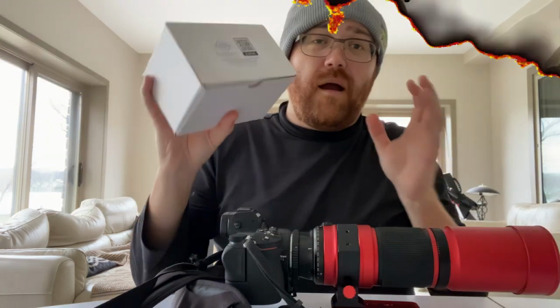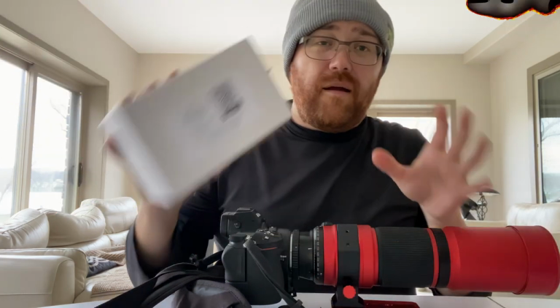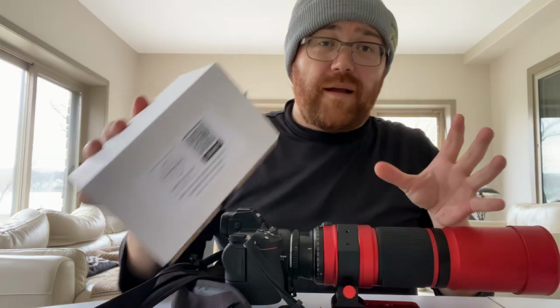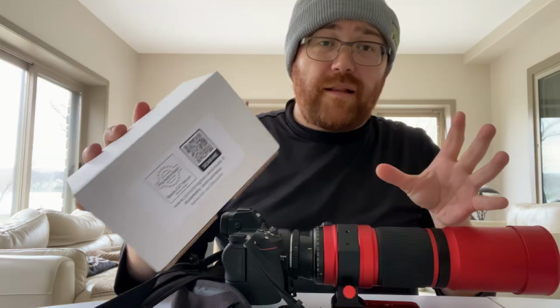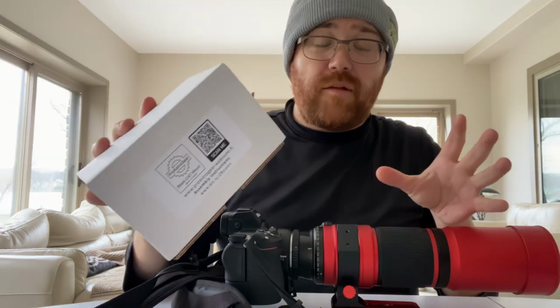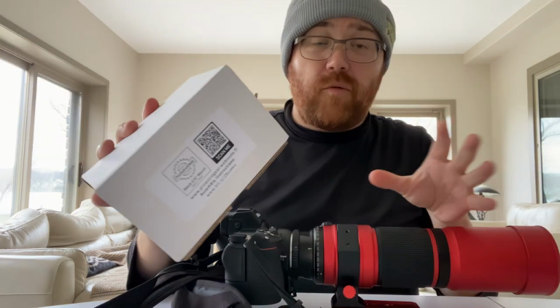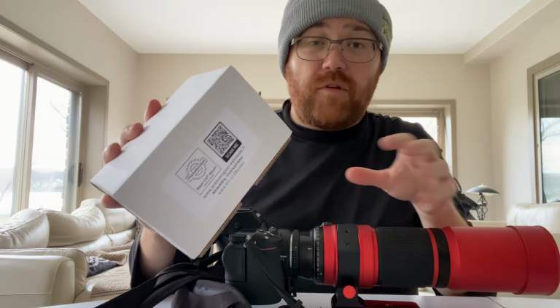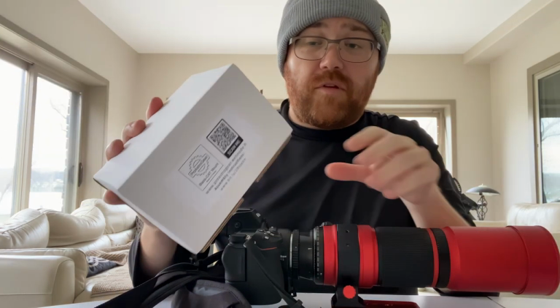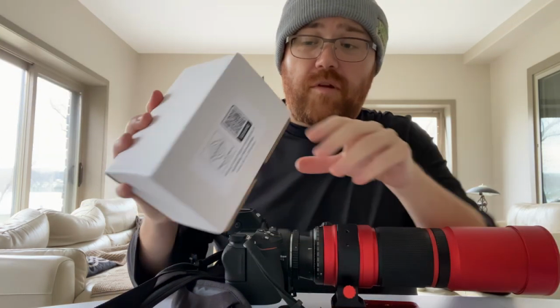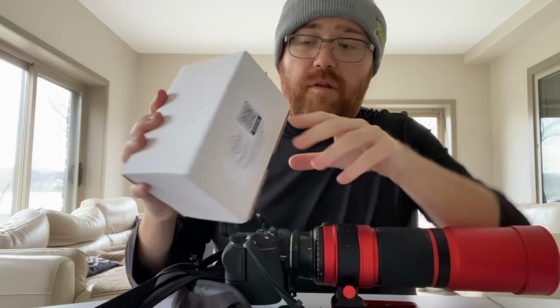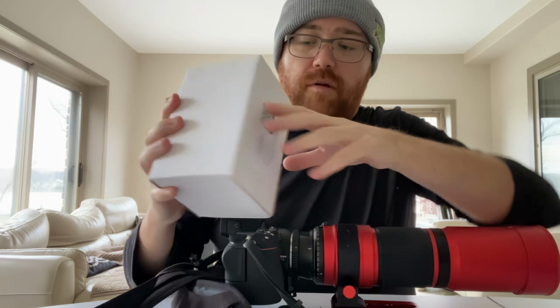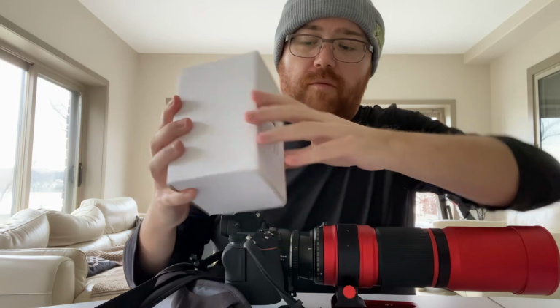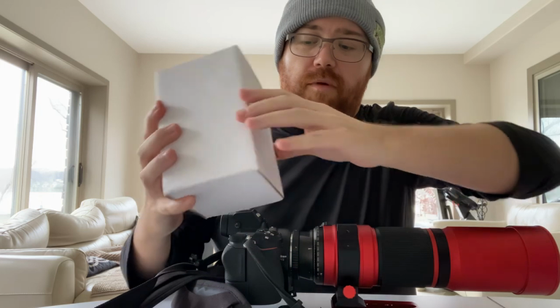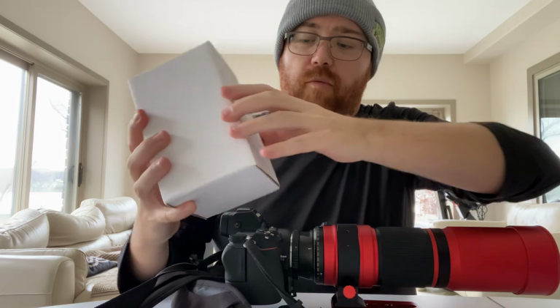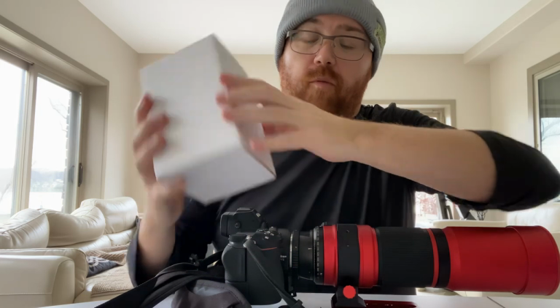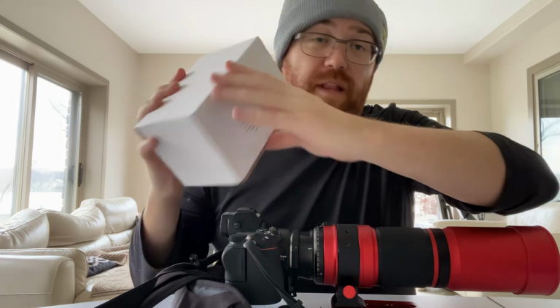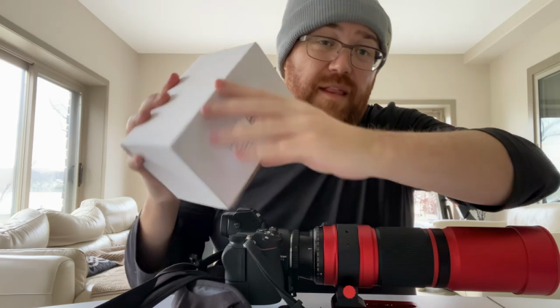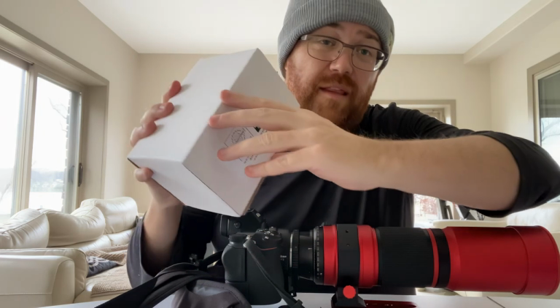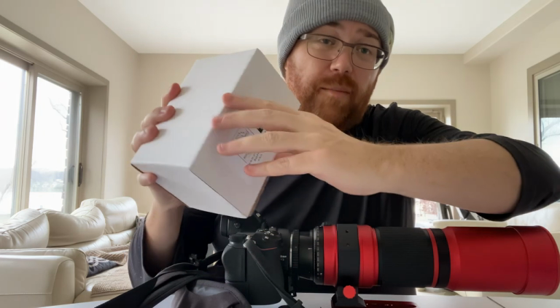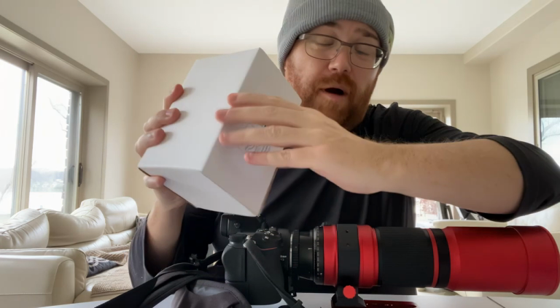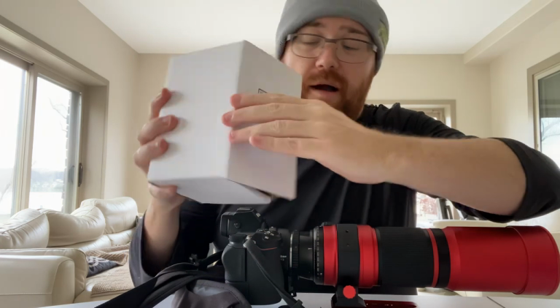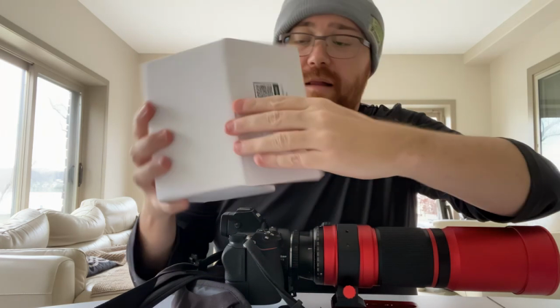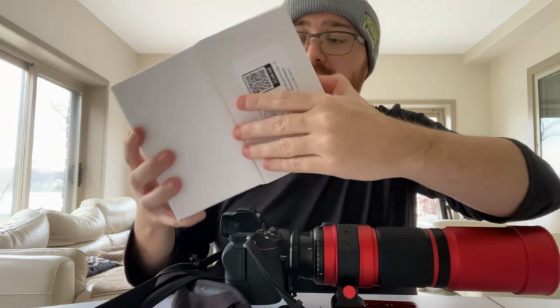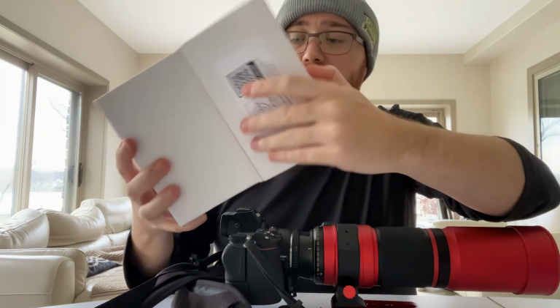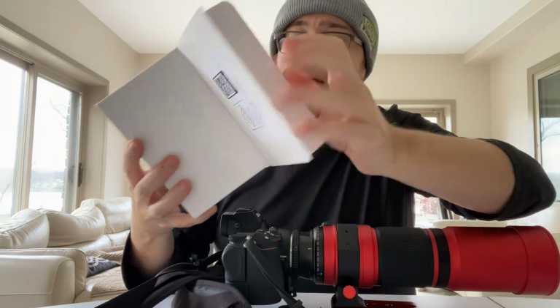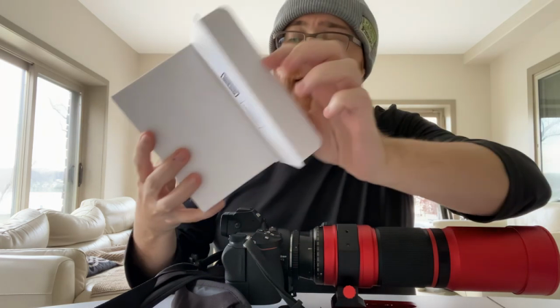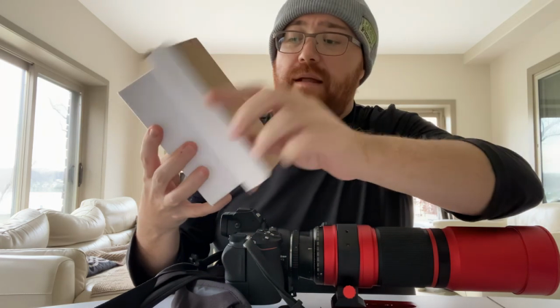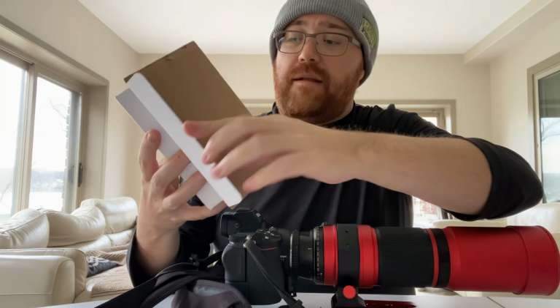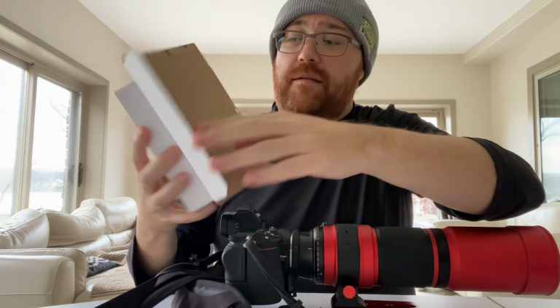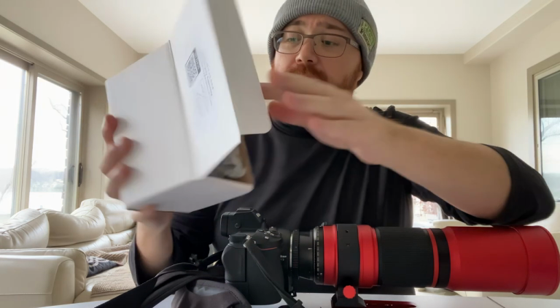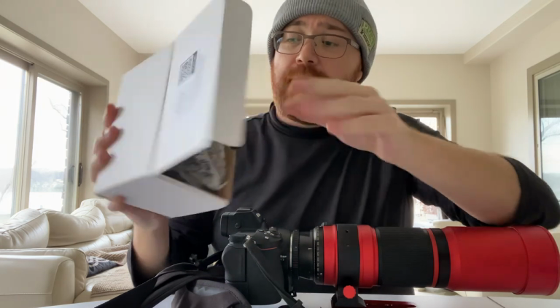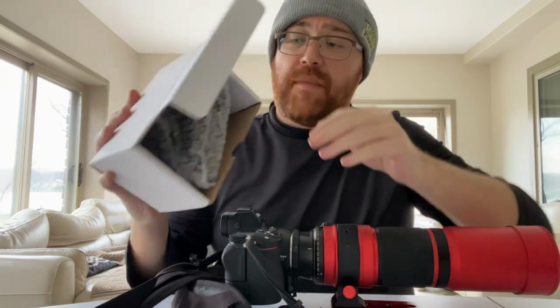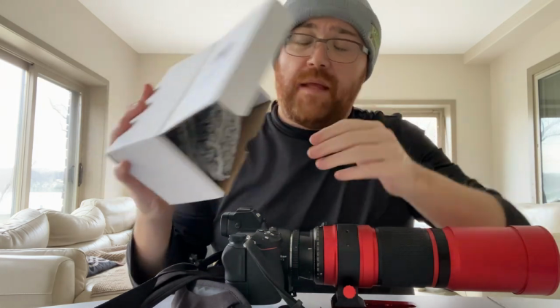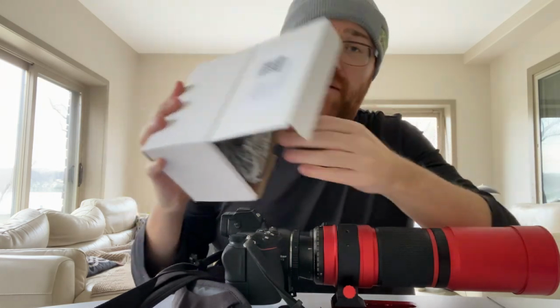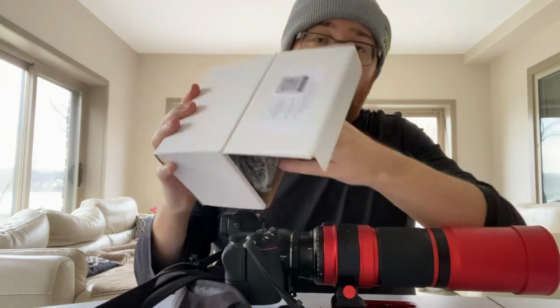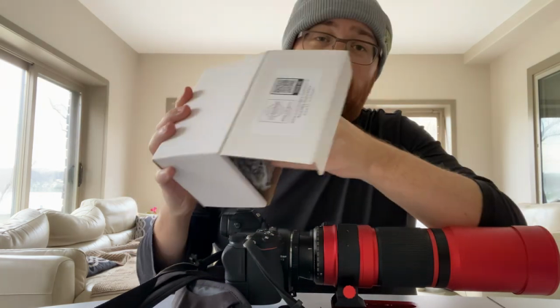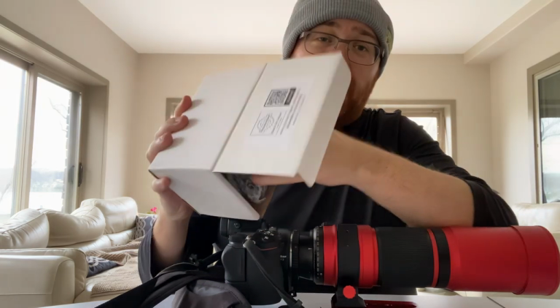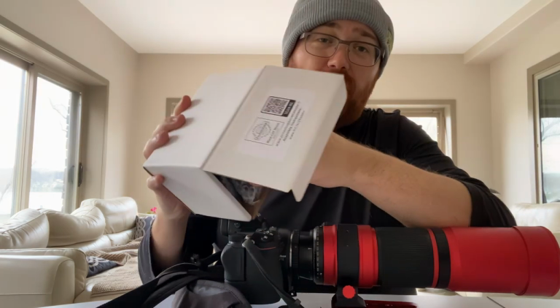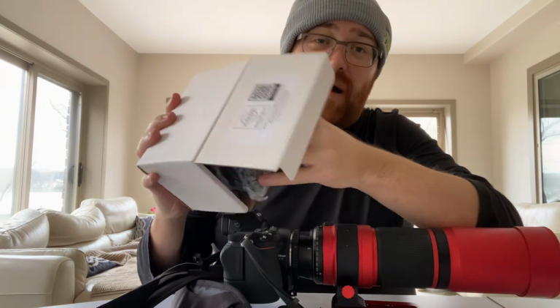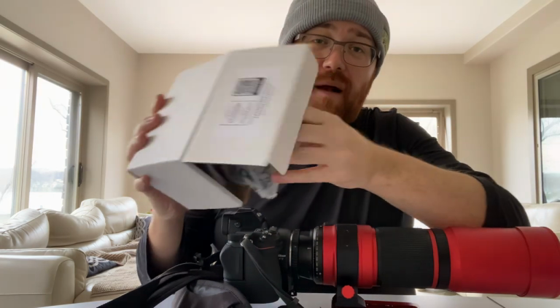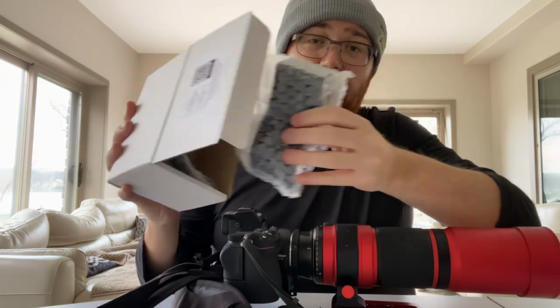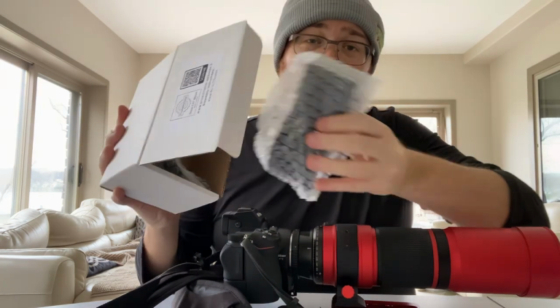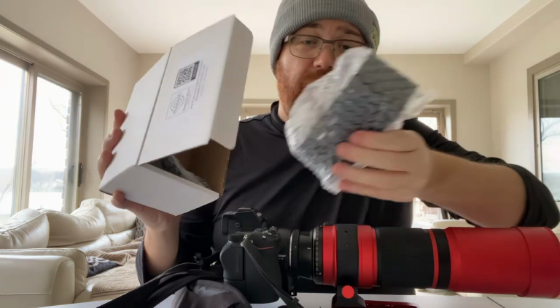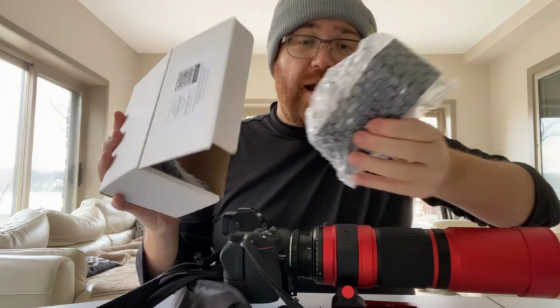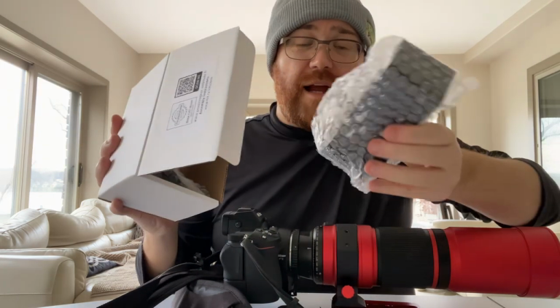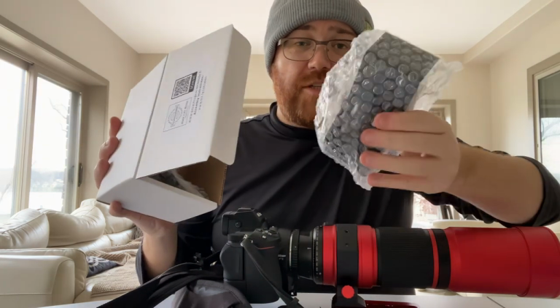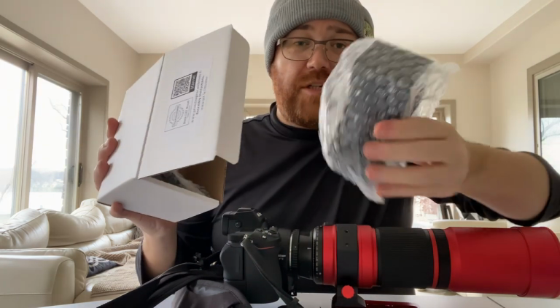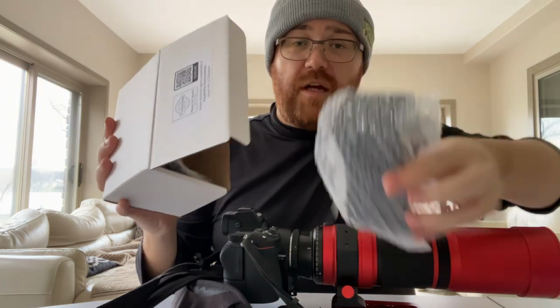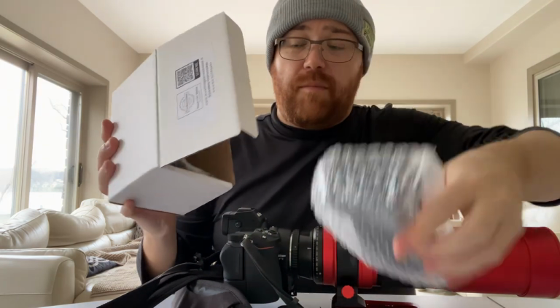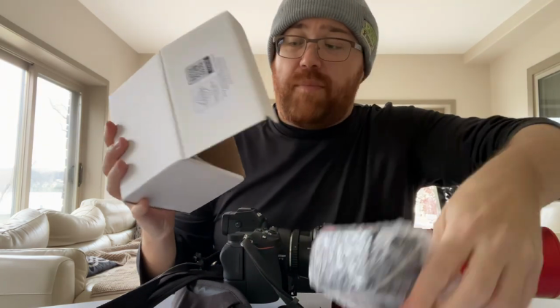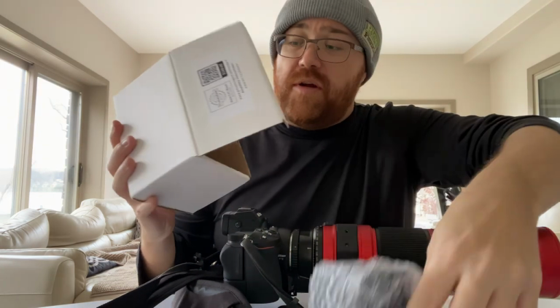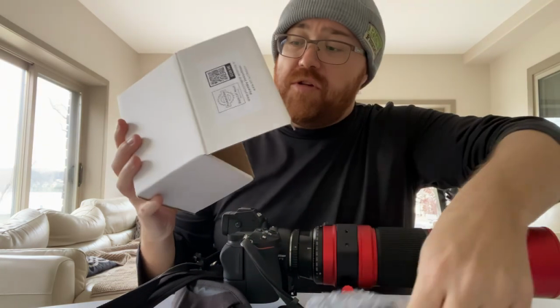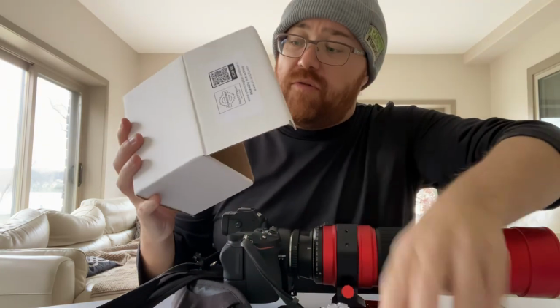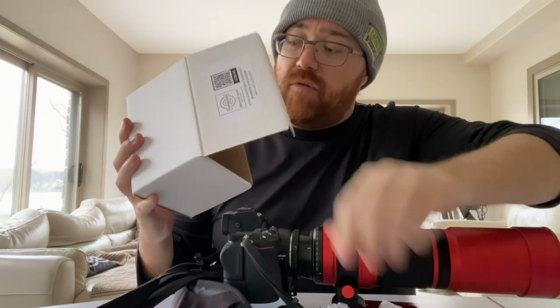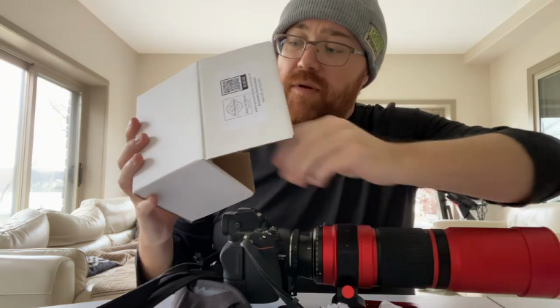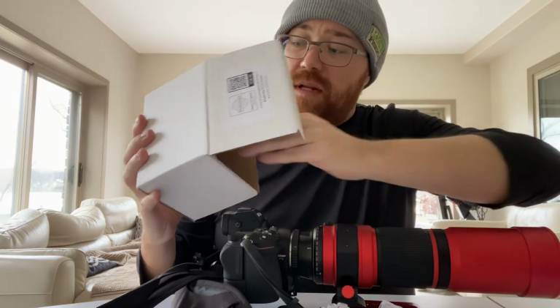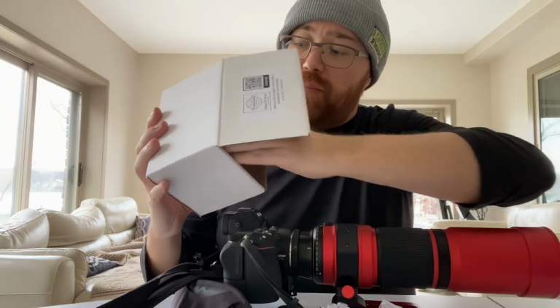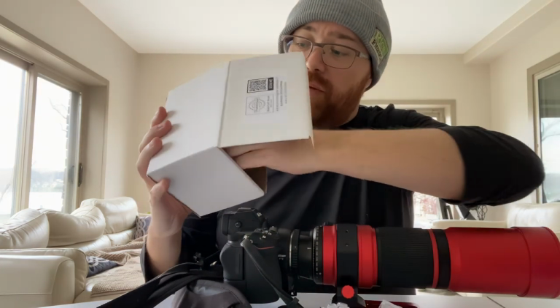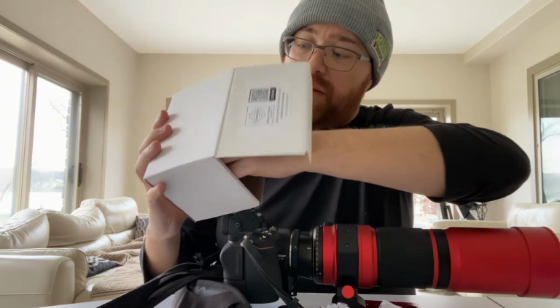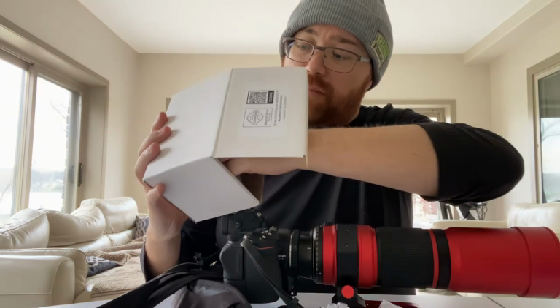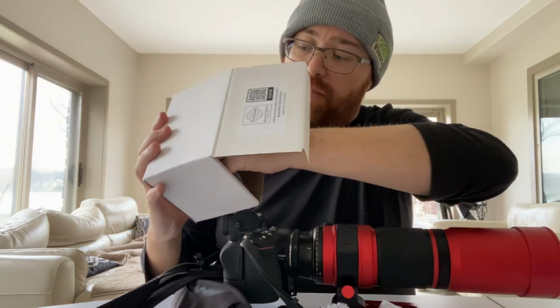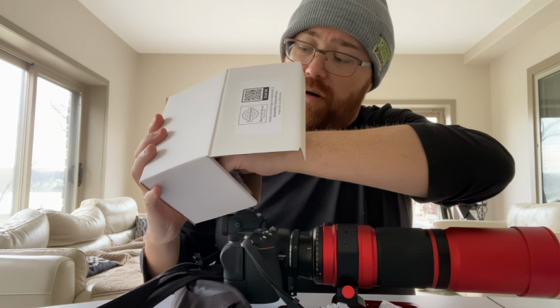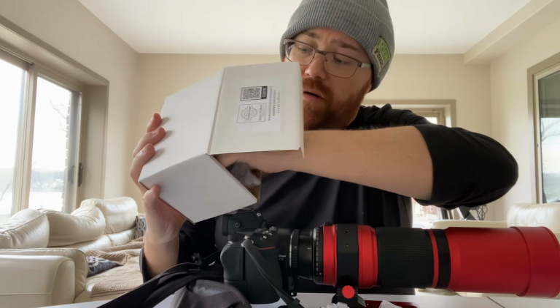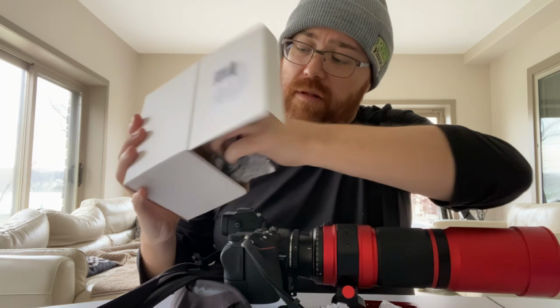Alright, so we're just going to start with what's in the box. And what's in the box is actually a bunch of 3D printed parts.